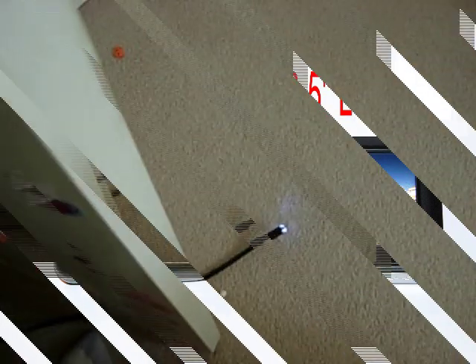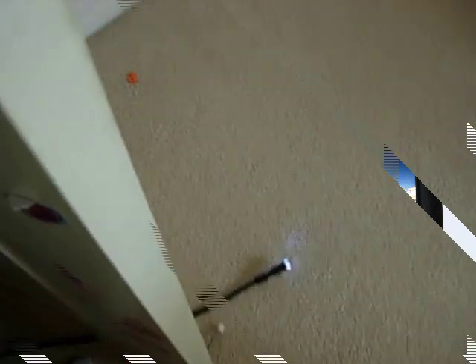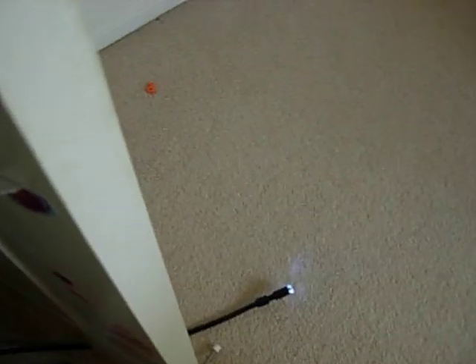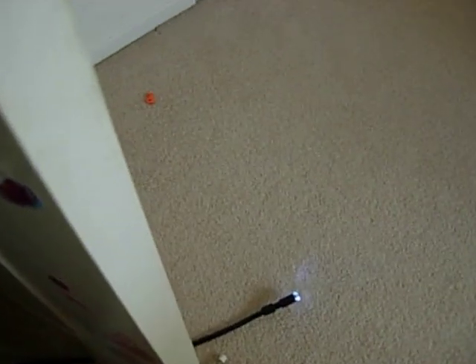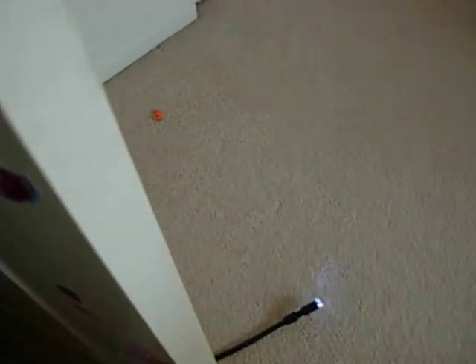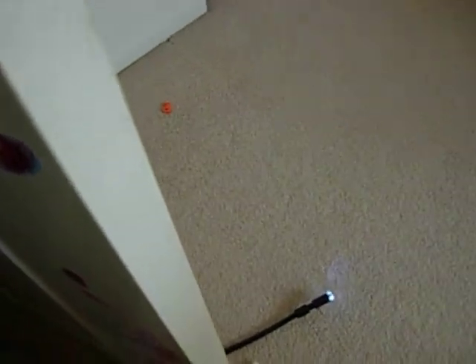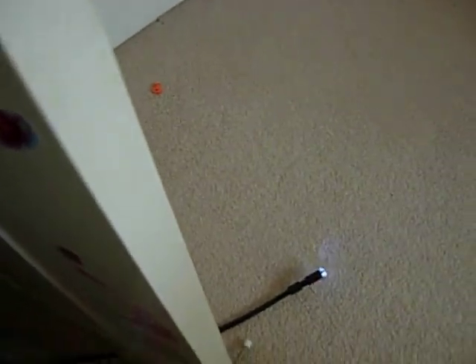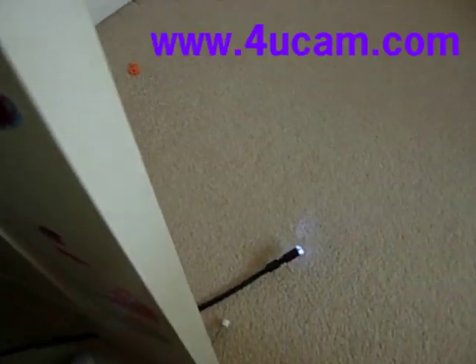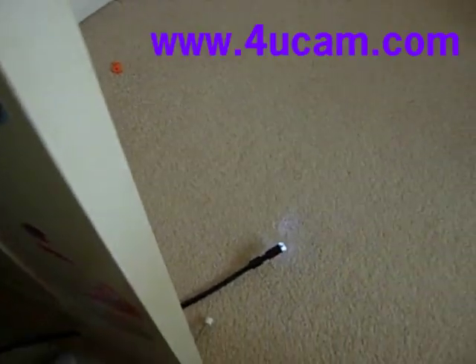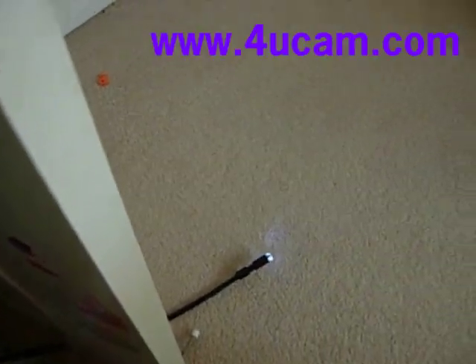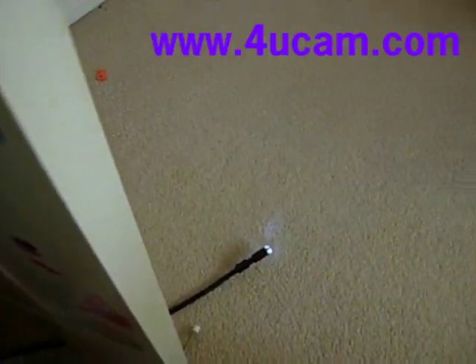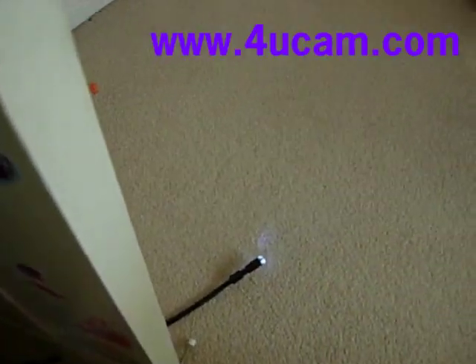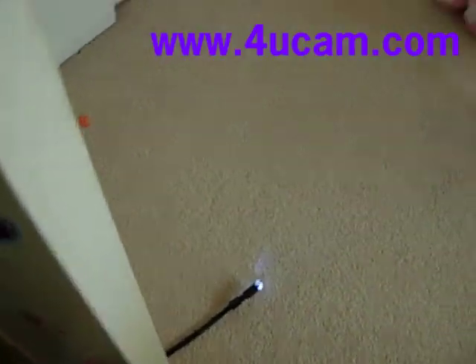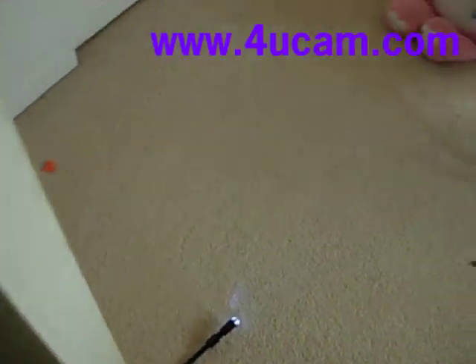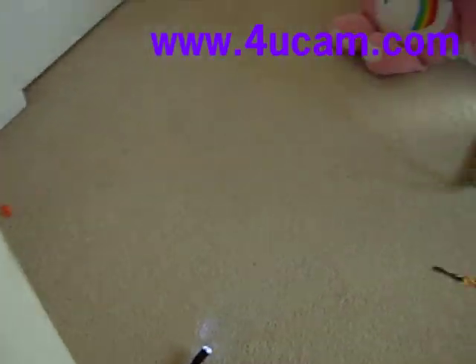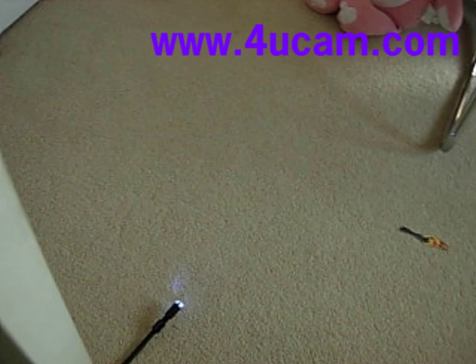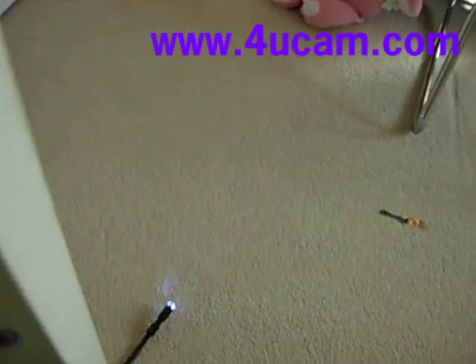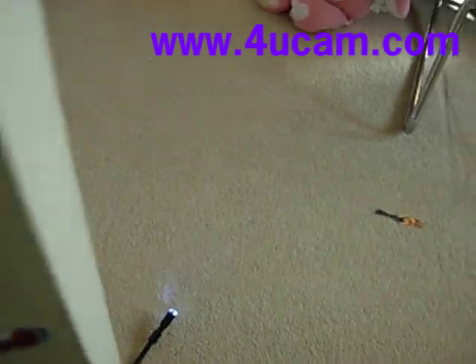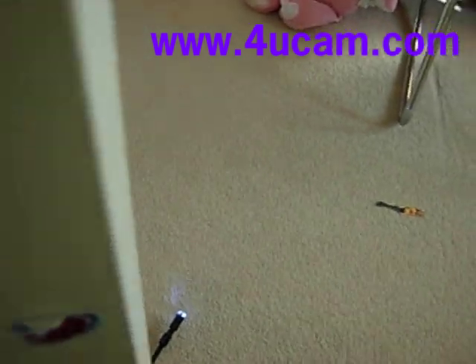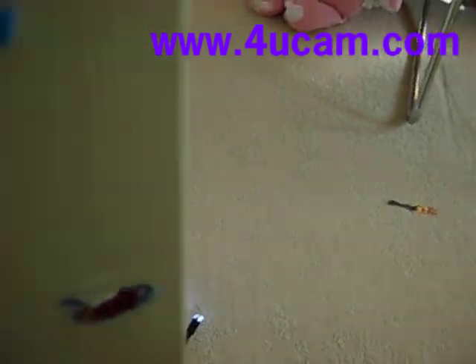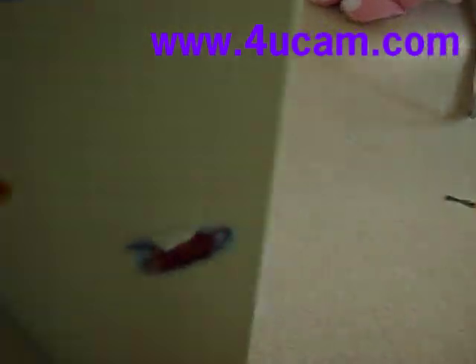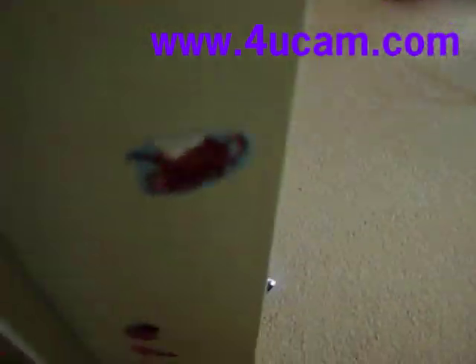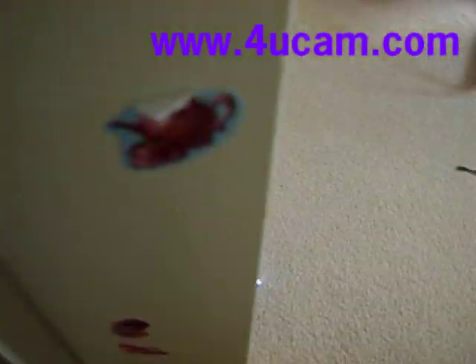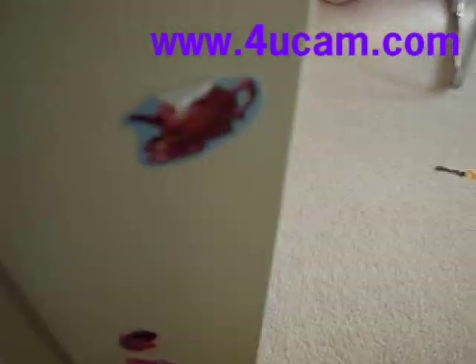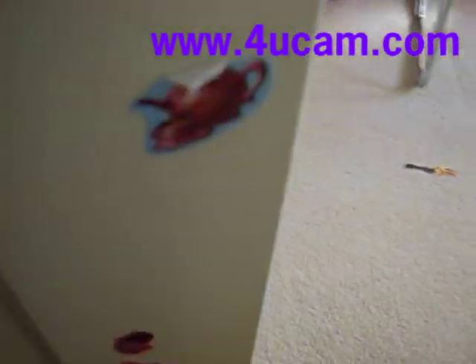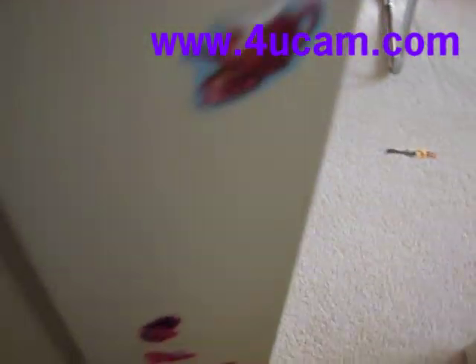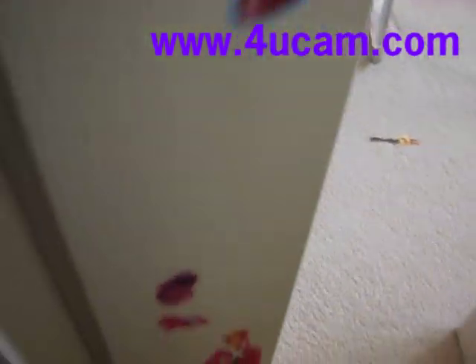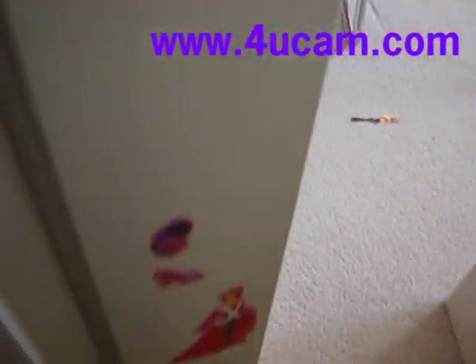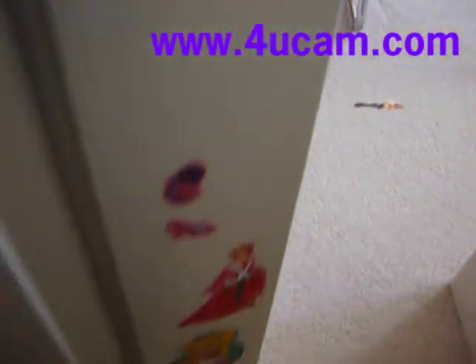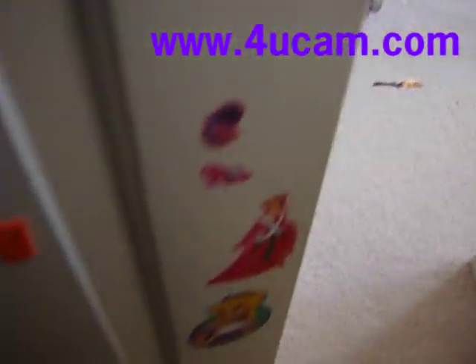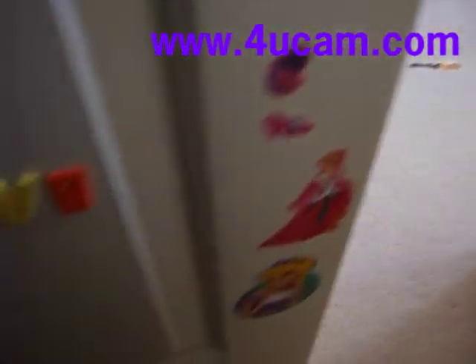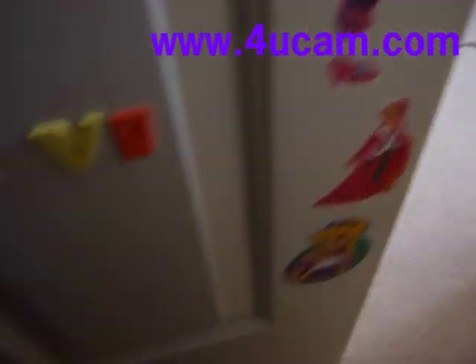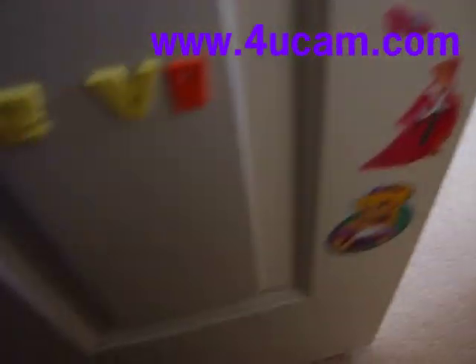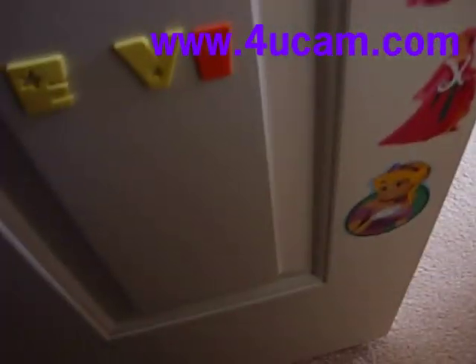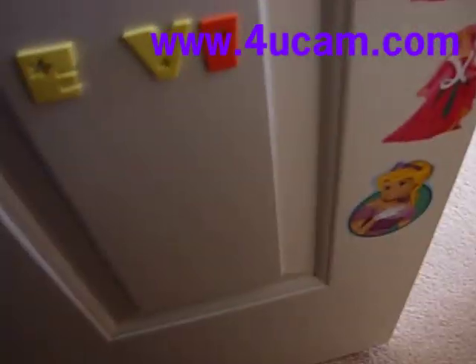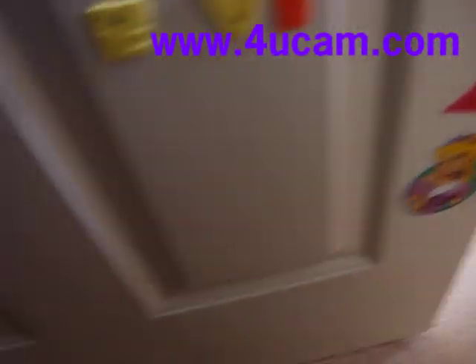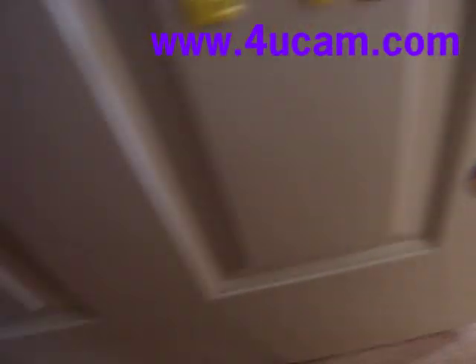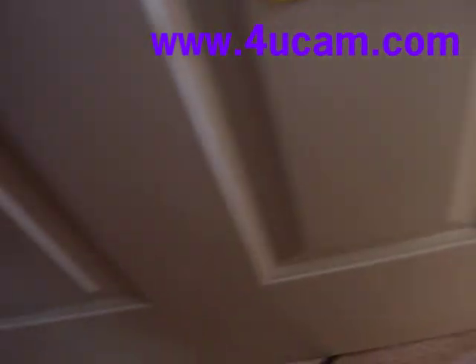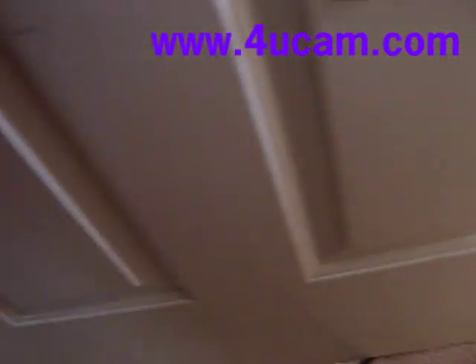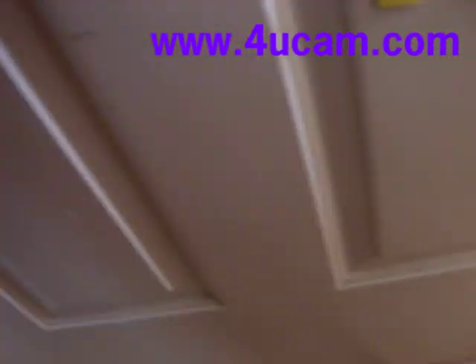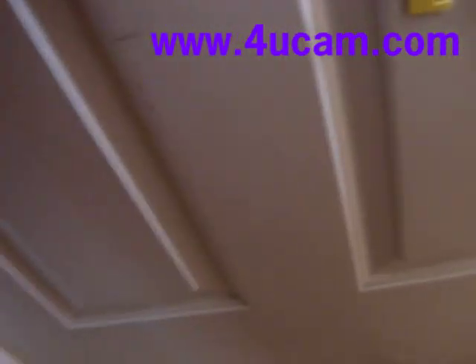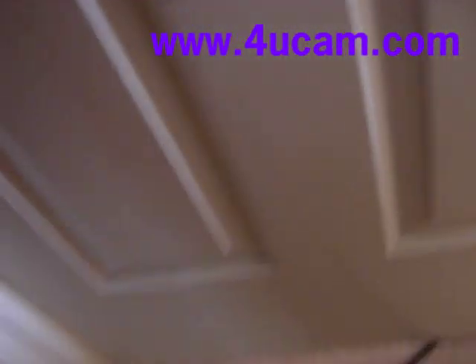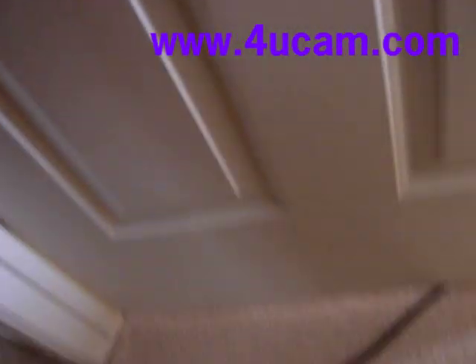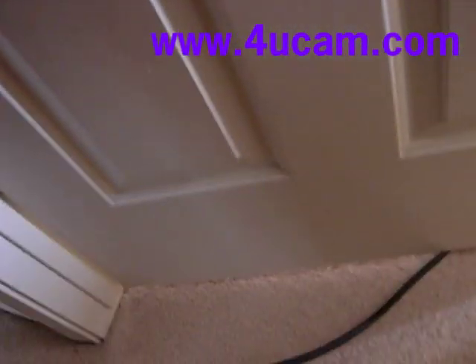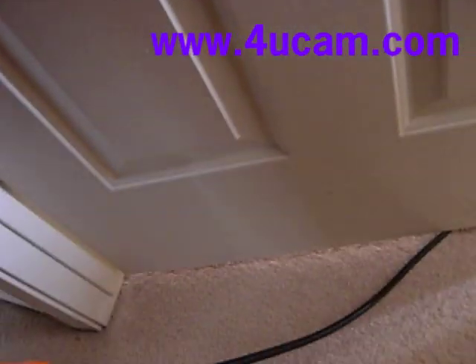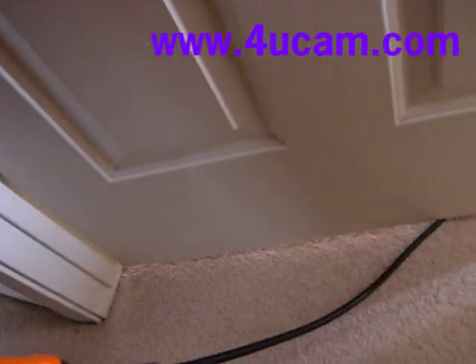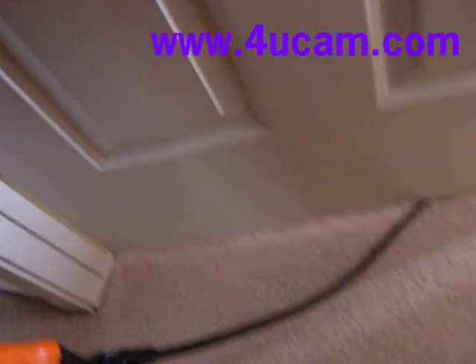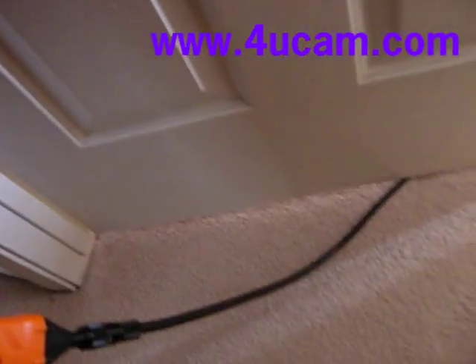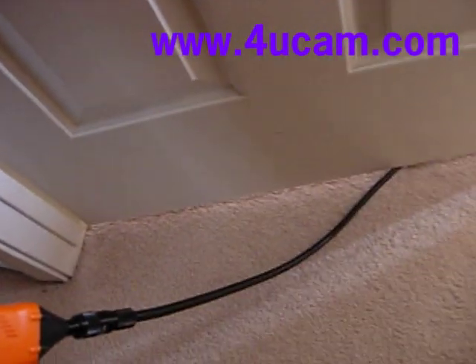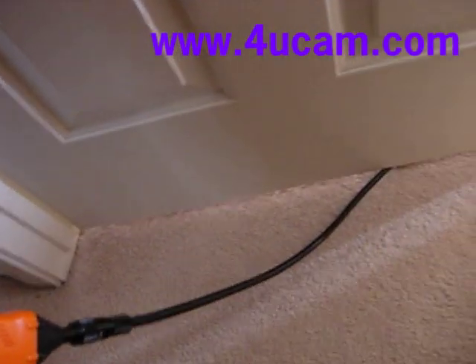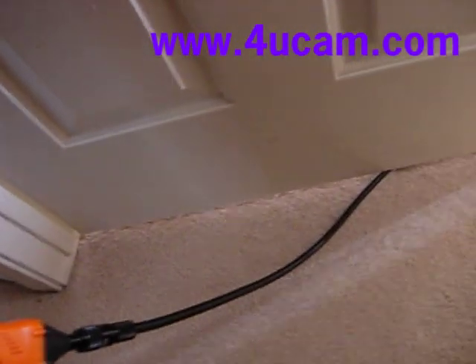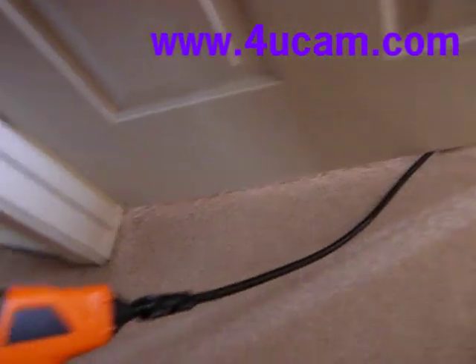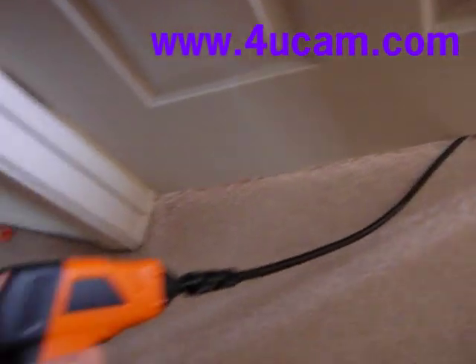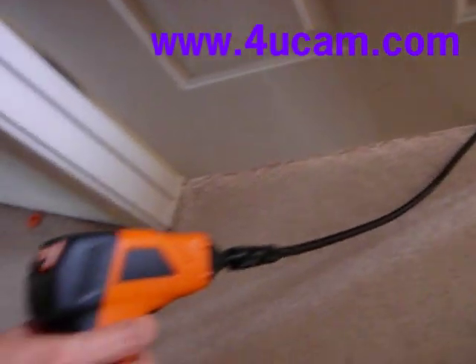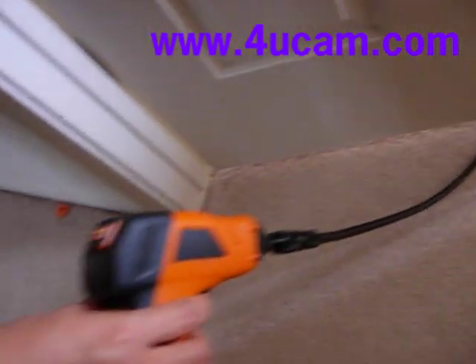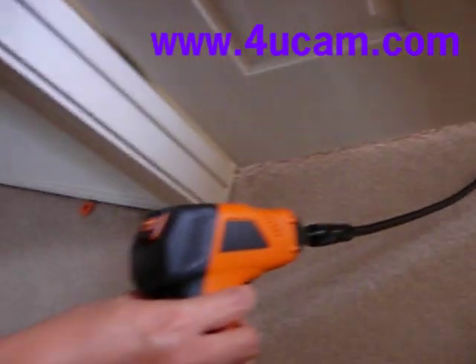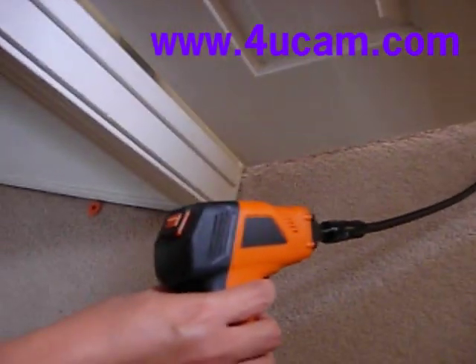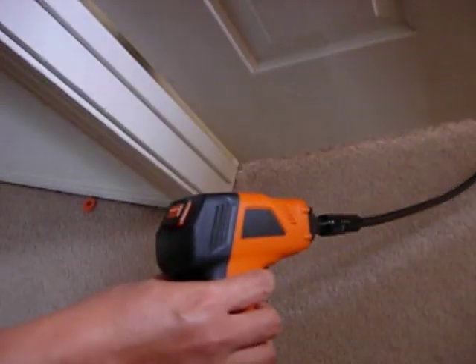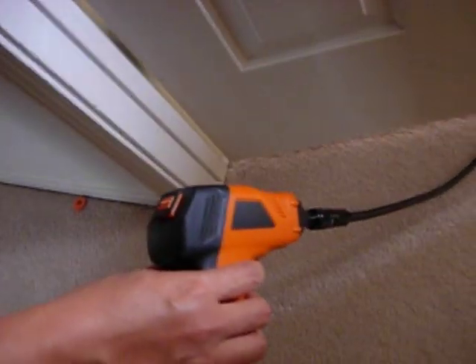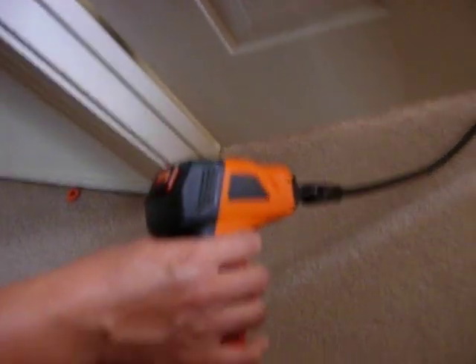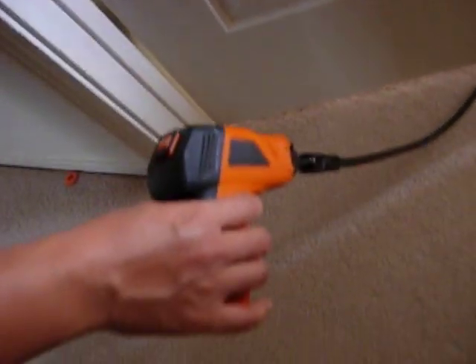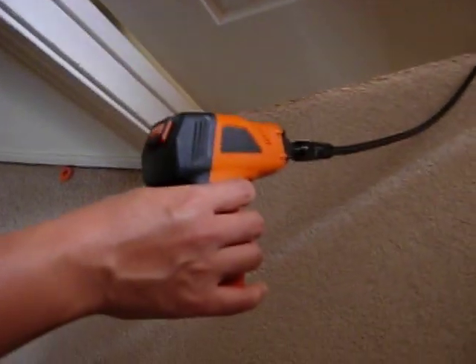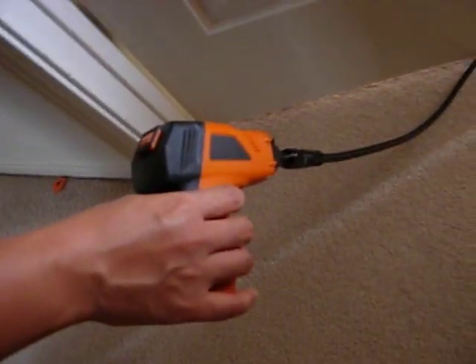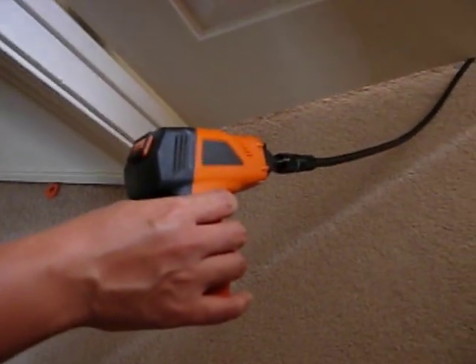Unlike the traditional snake inspection camera, the monitor must be fixed with the handheld camera.